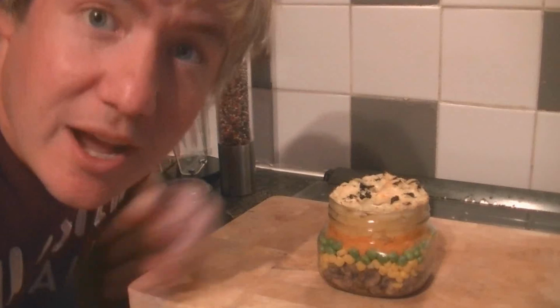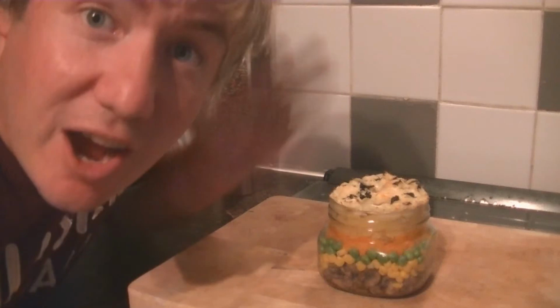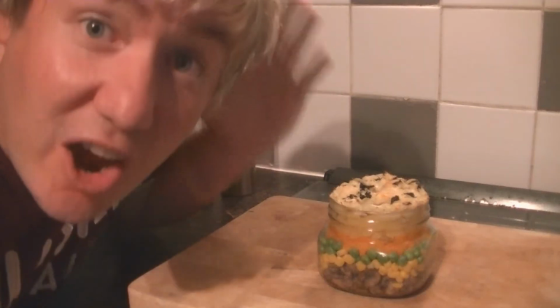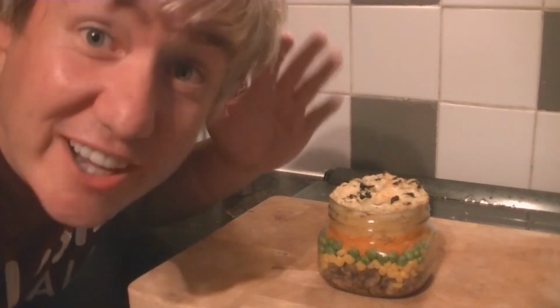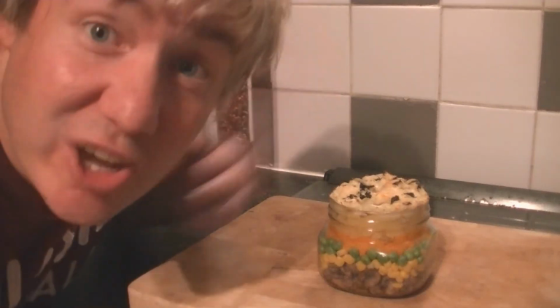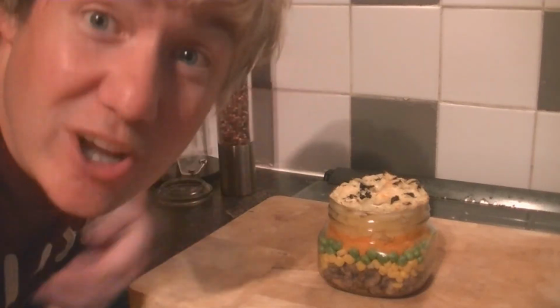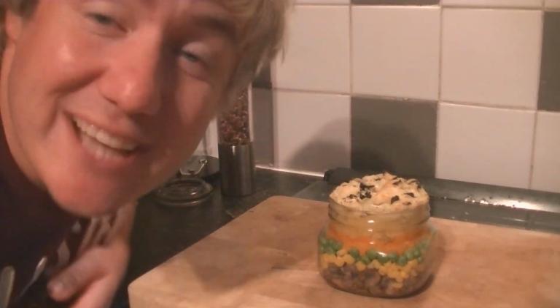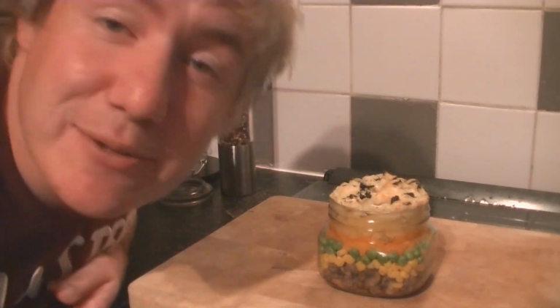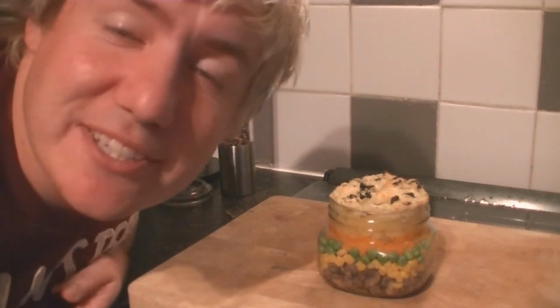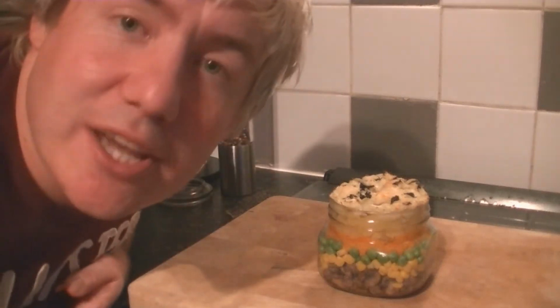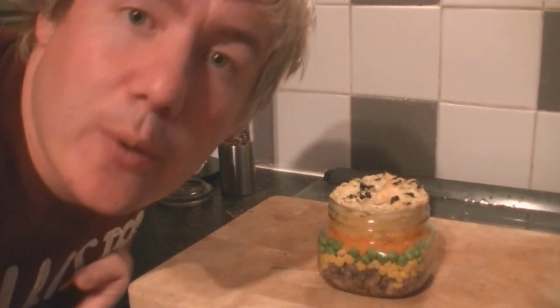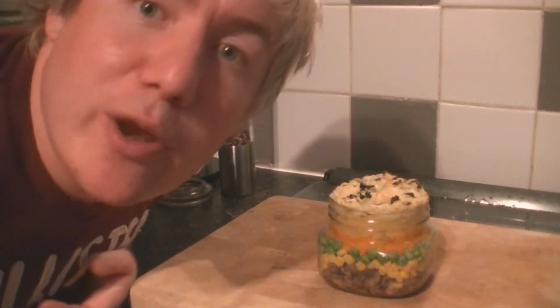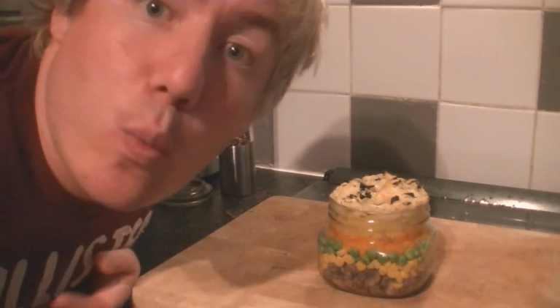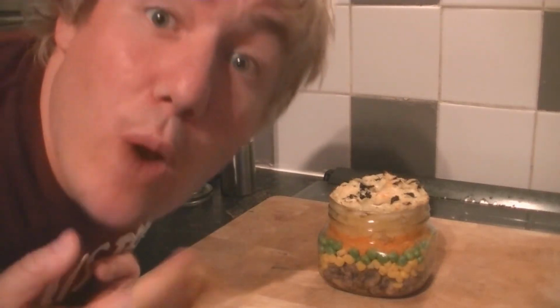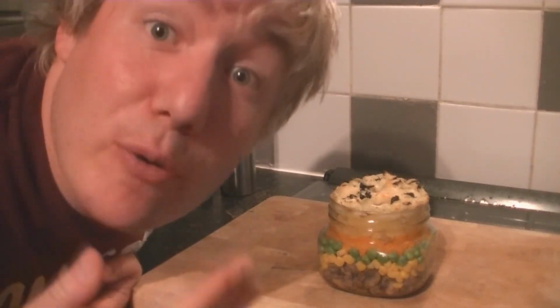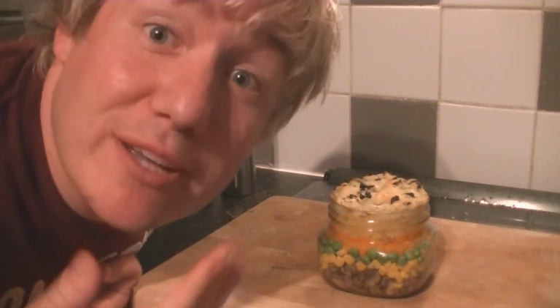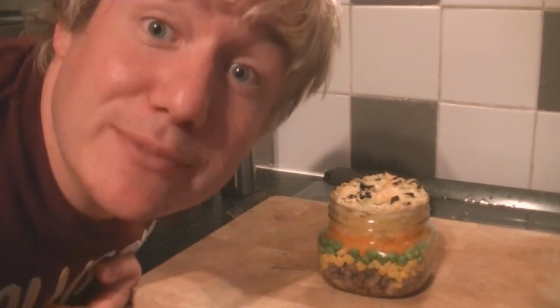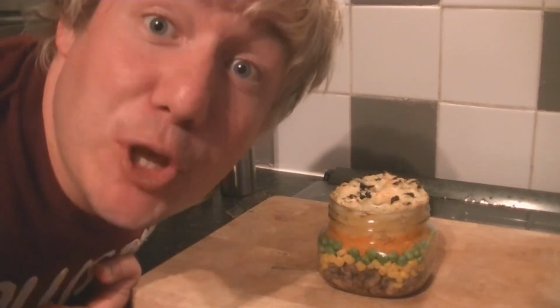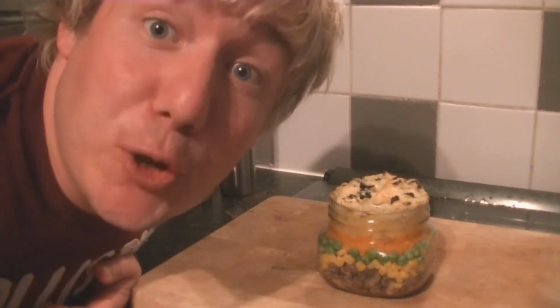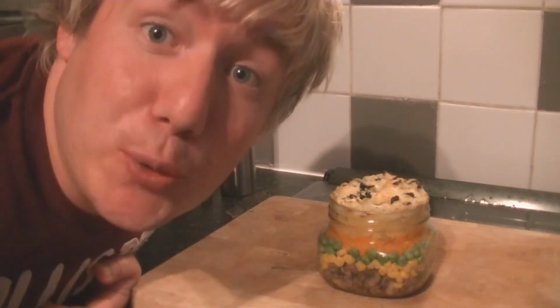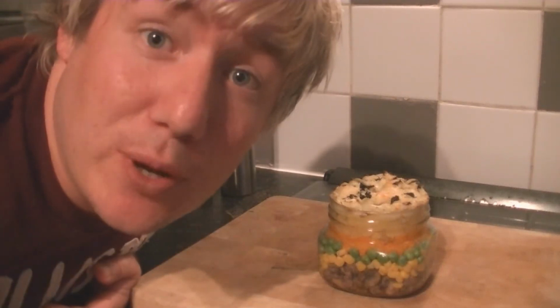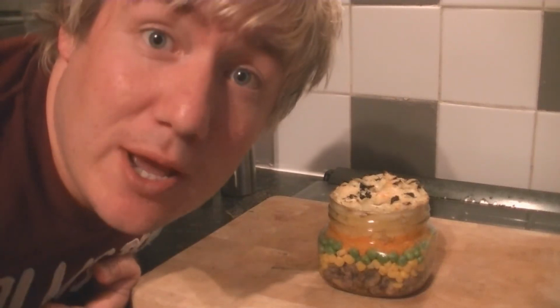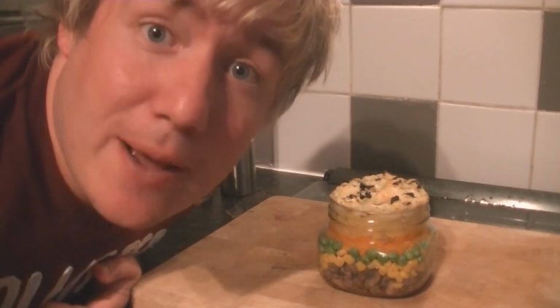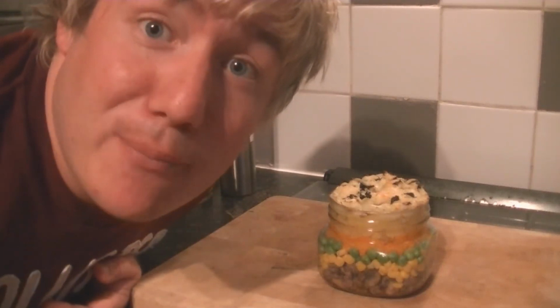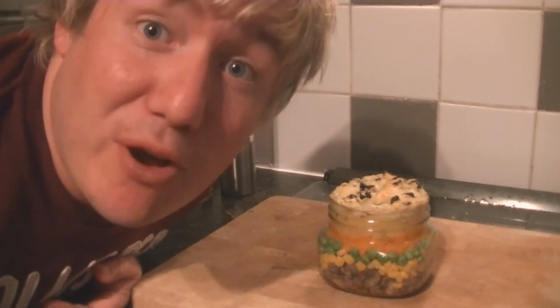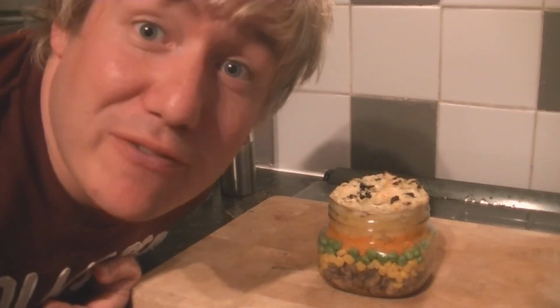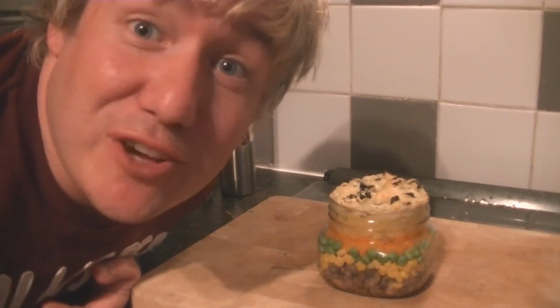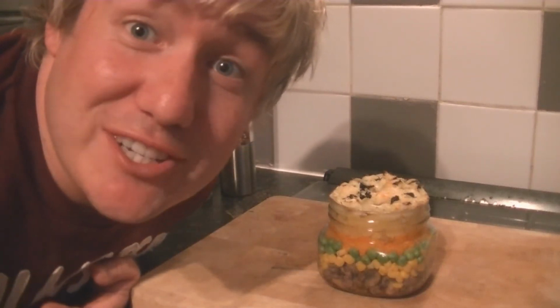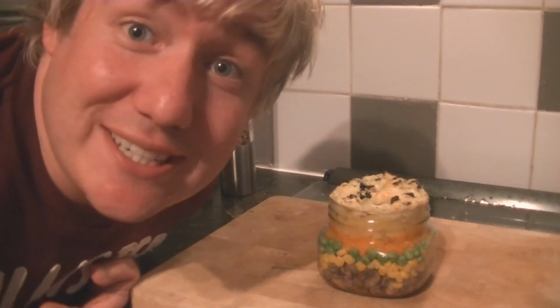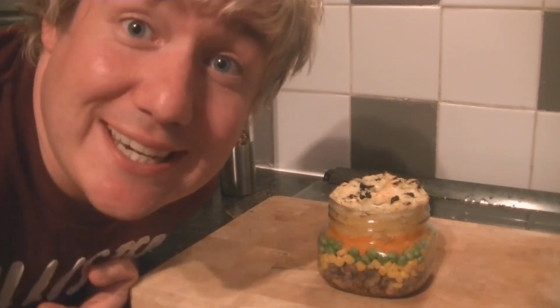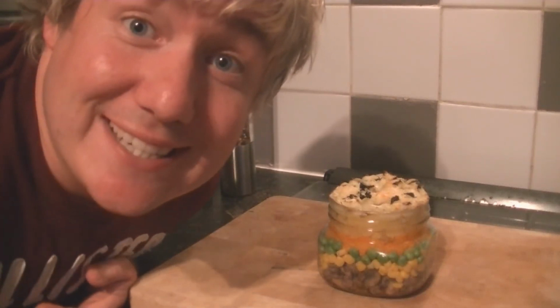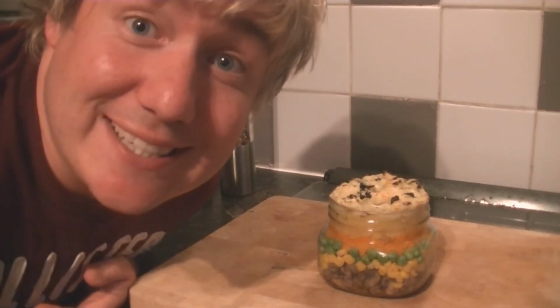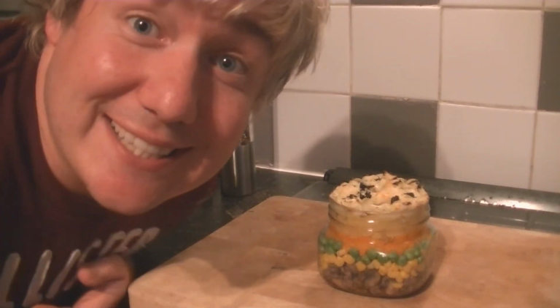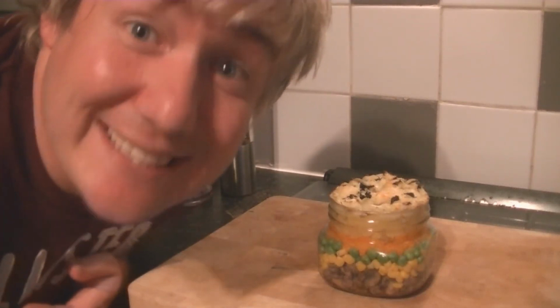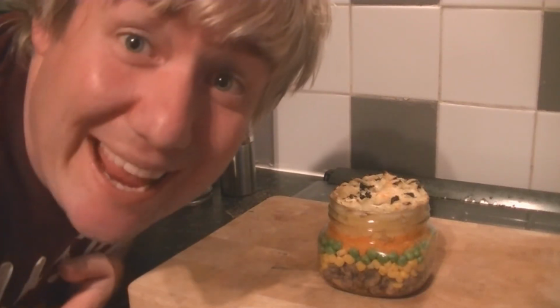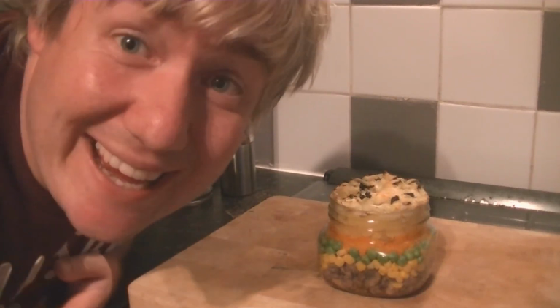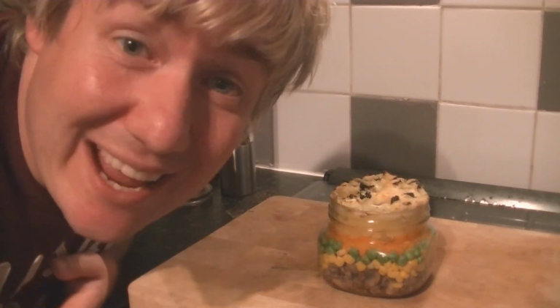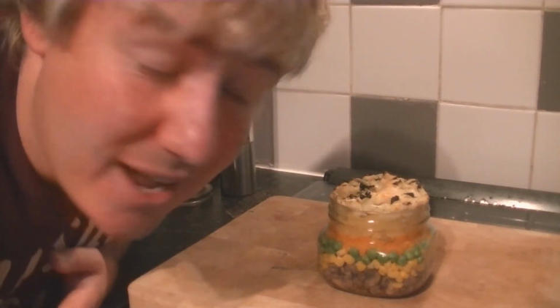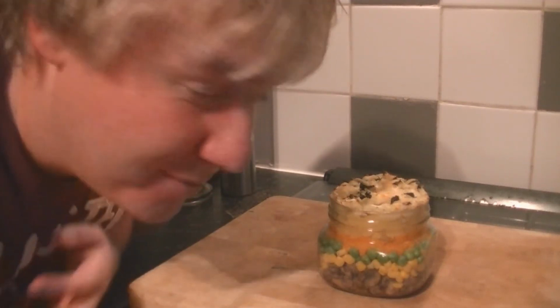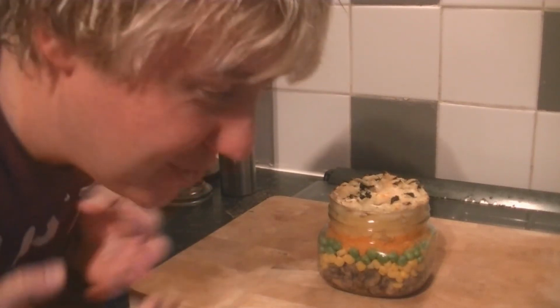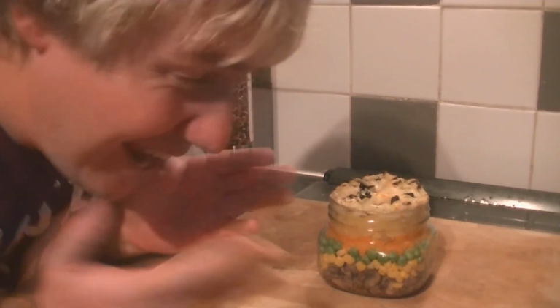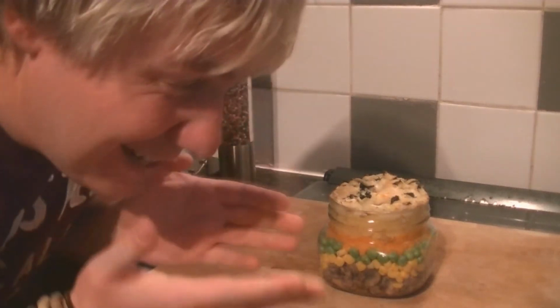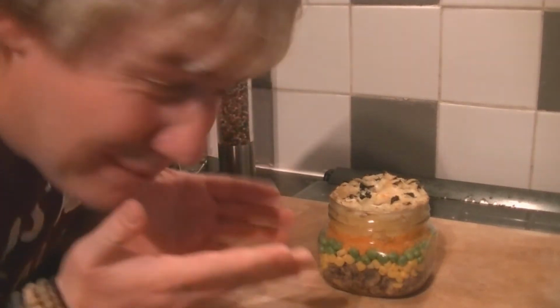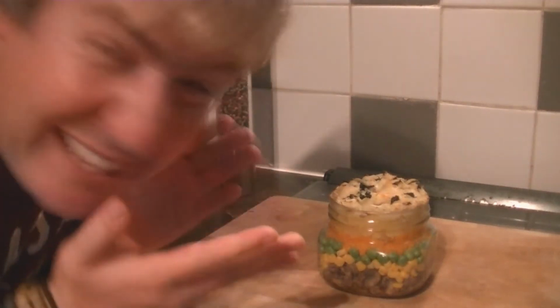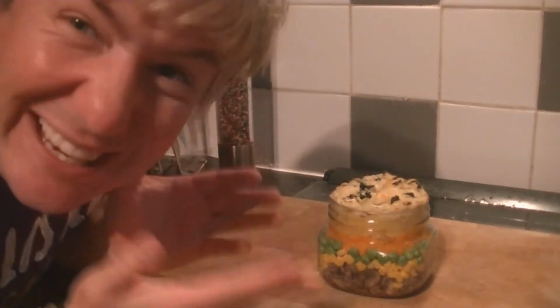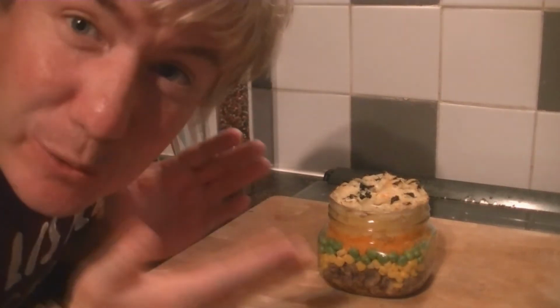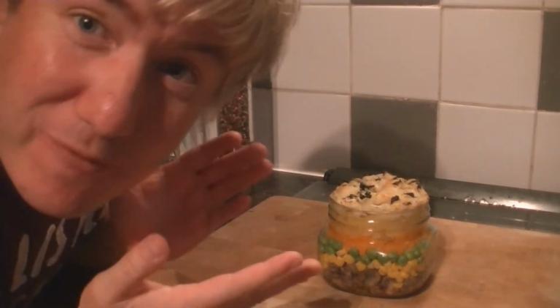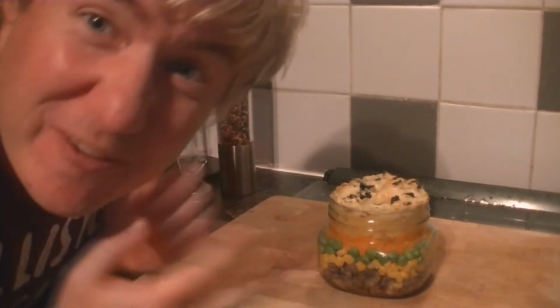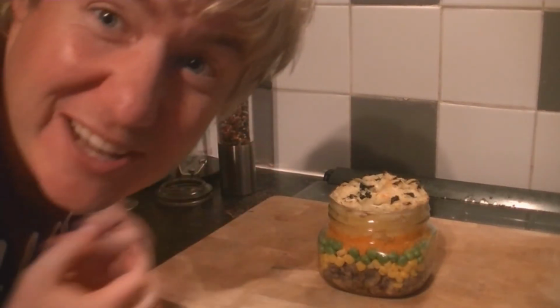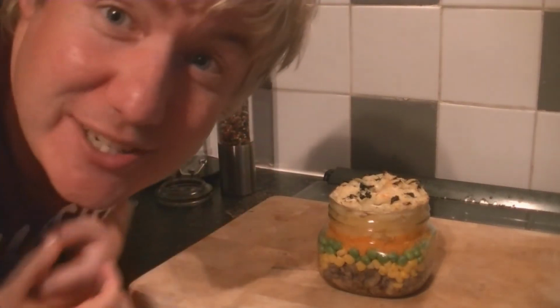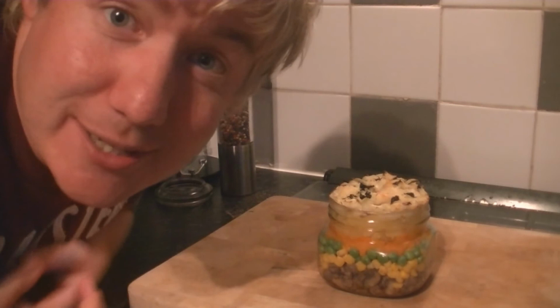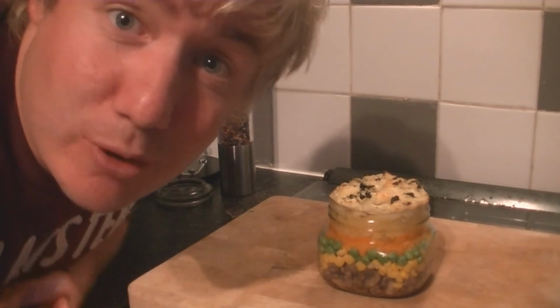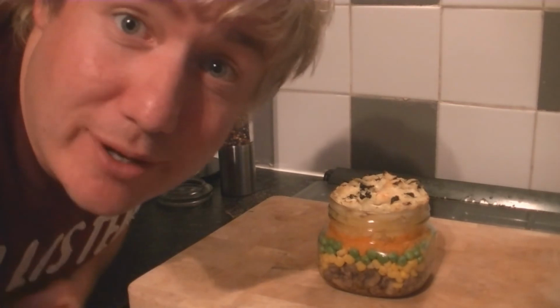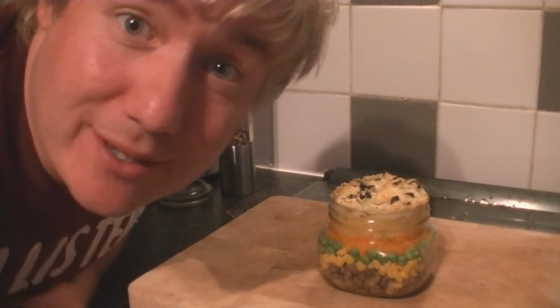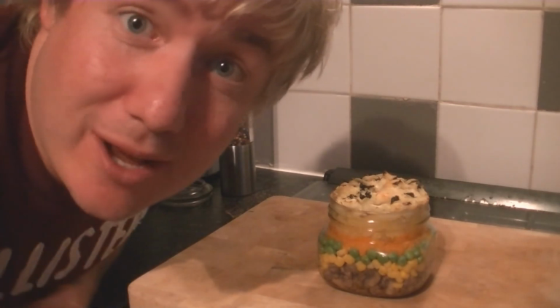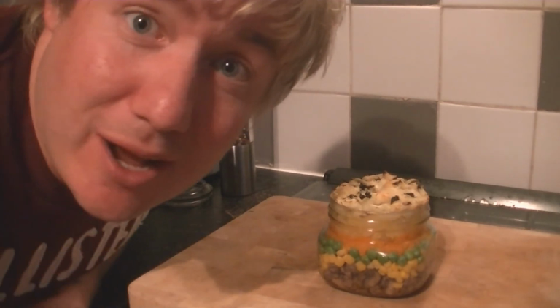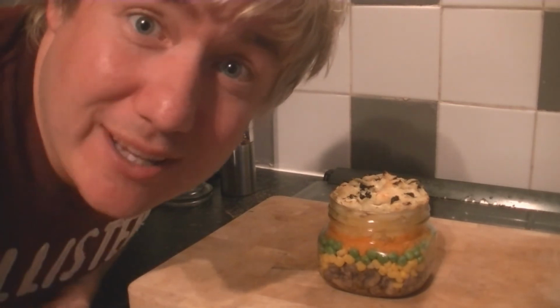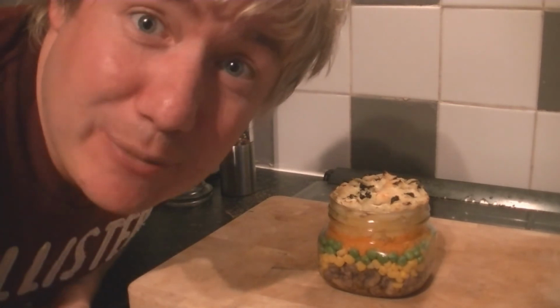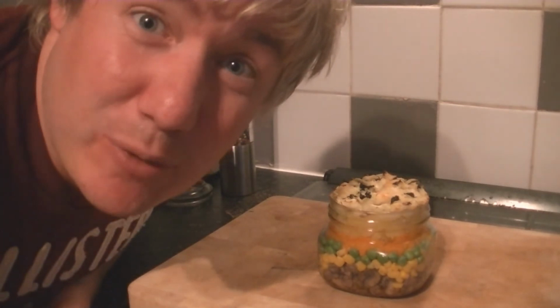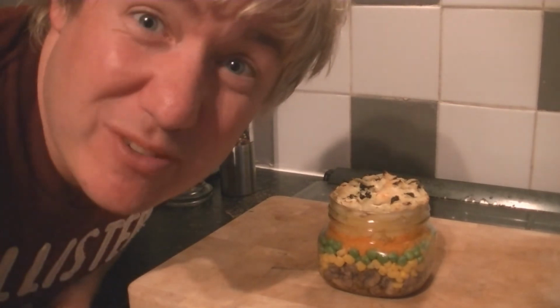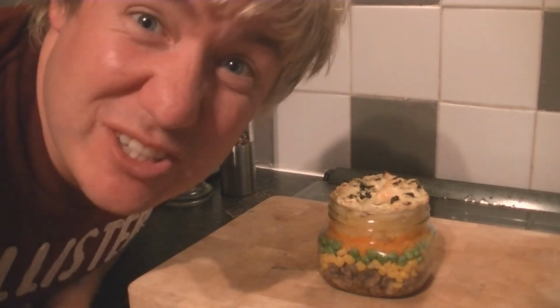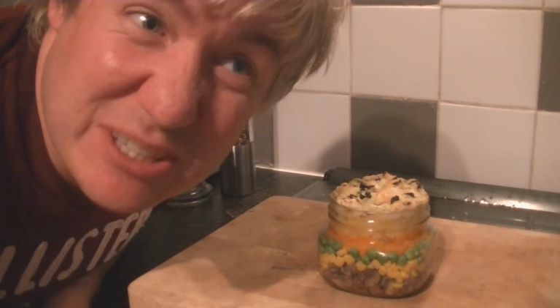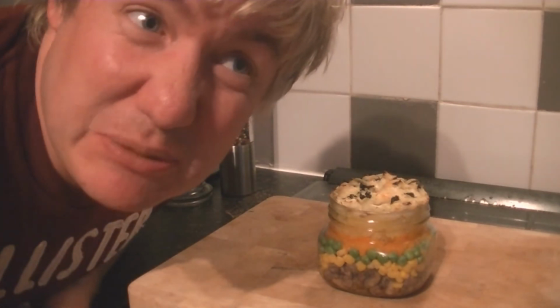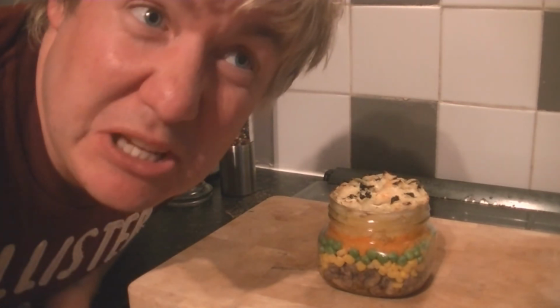Hi guys, how is it going? Welcome to my Virgin Kitchen. Today I am showing you how to make a little invention of mine I came up with just a minute ago,